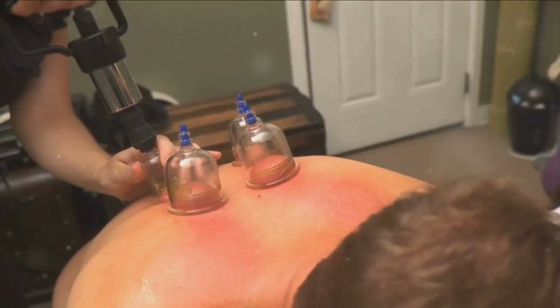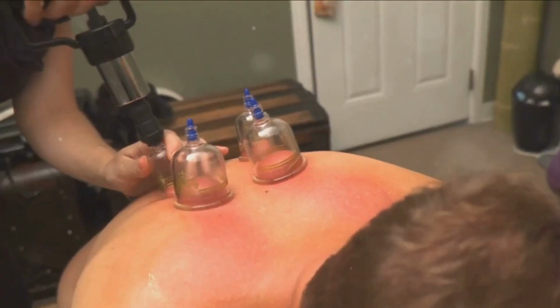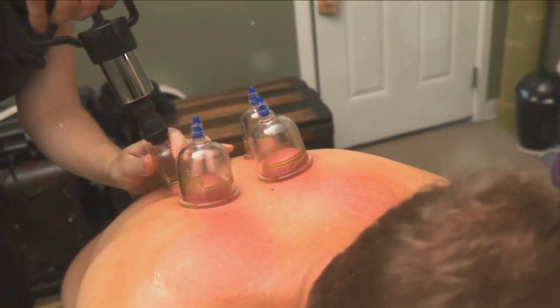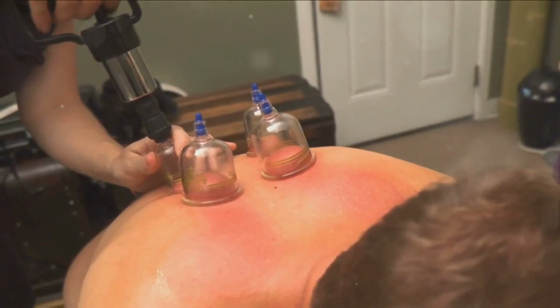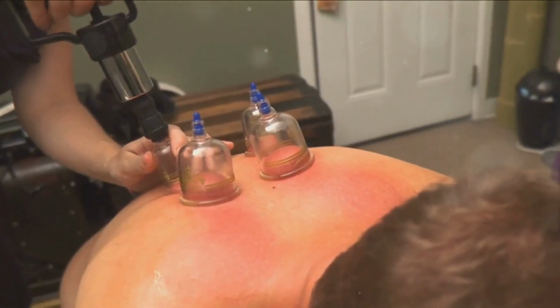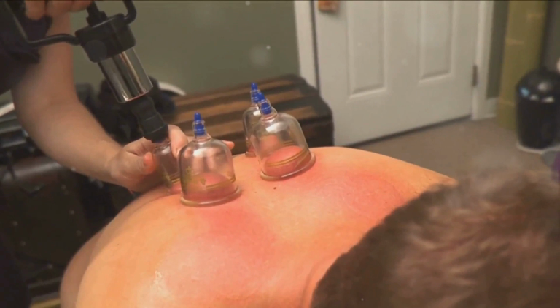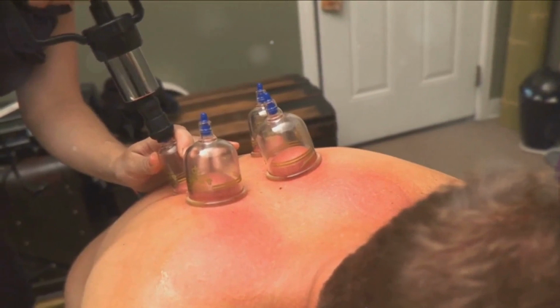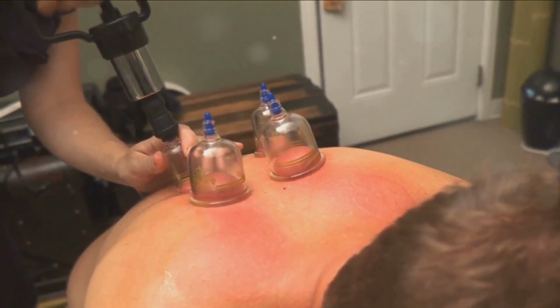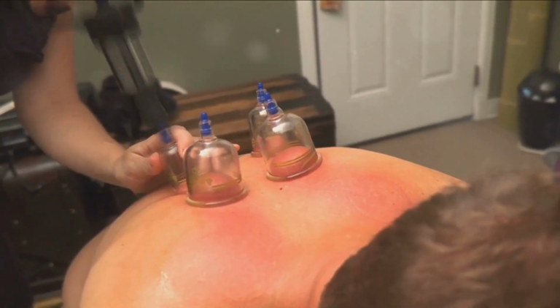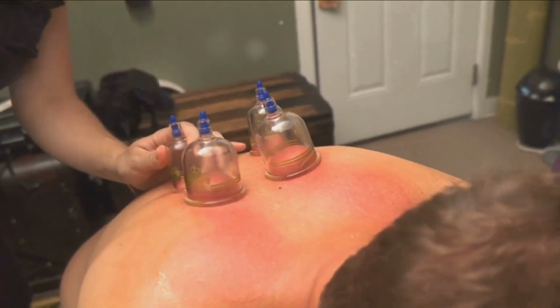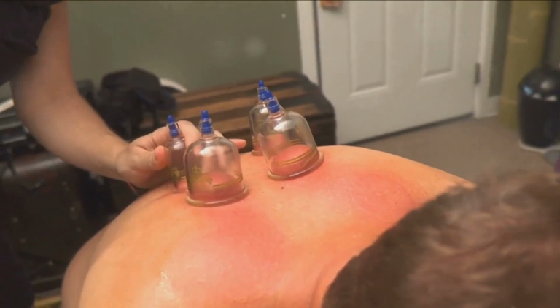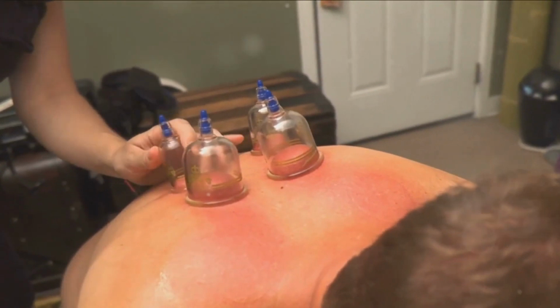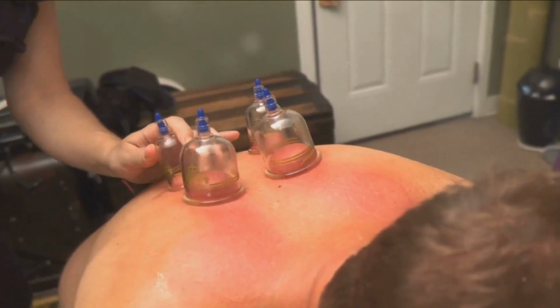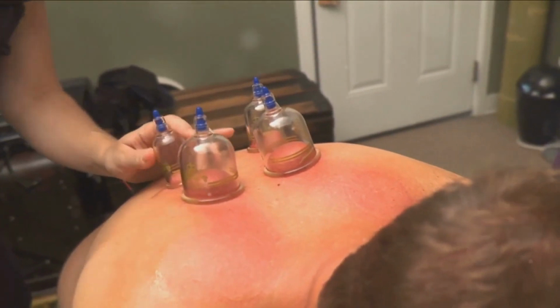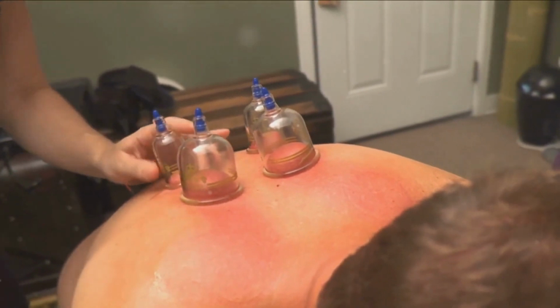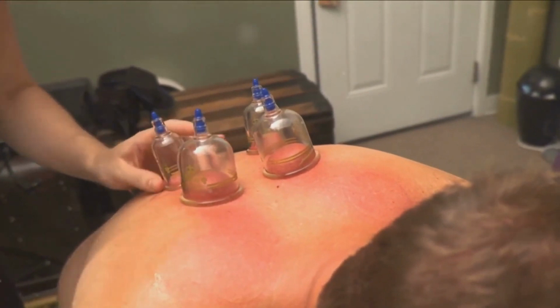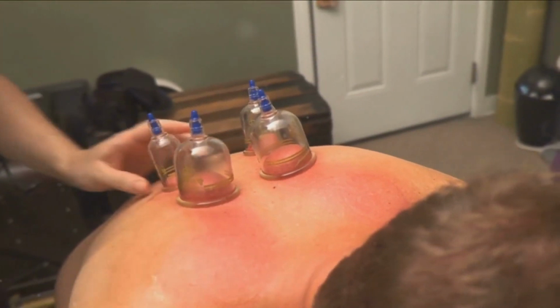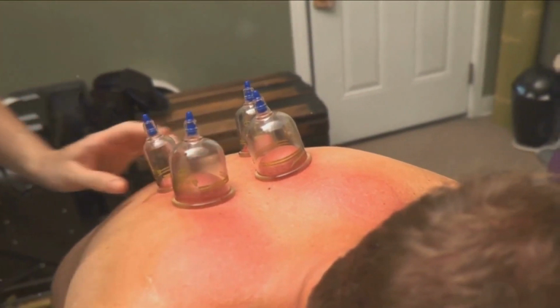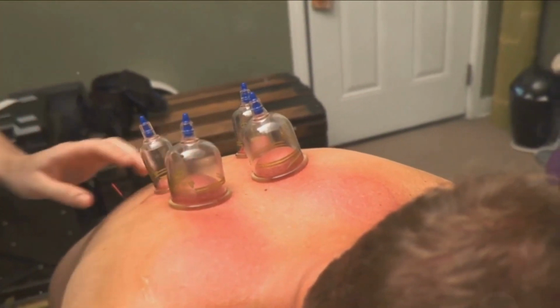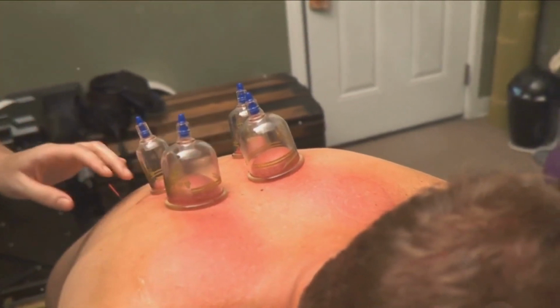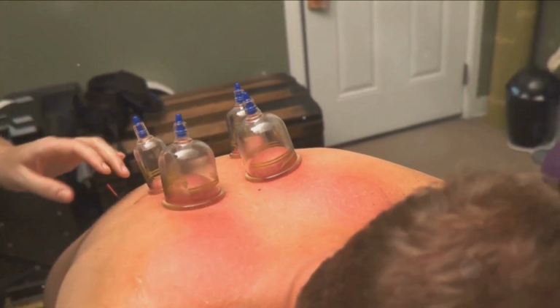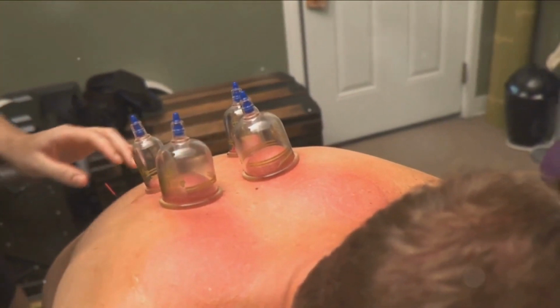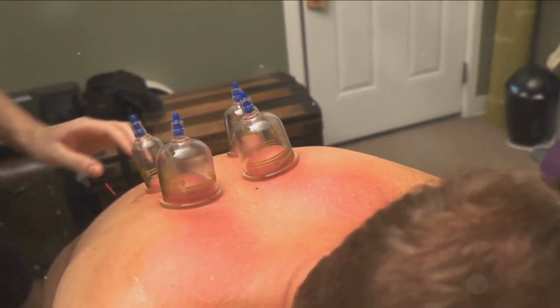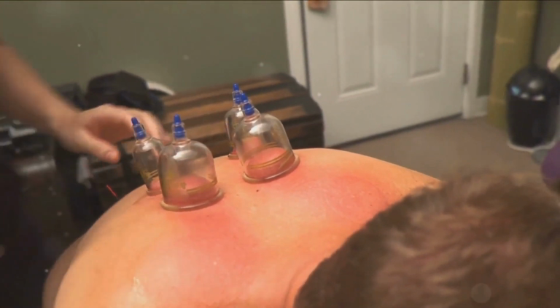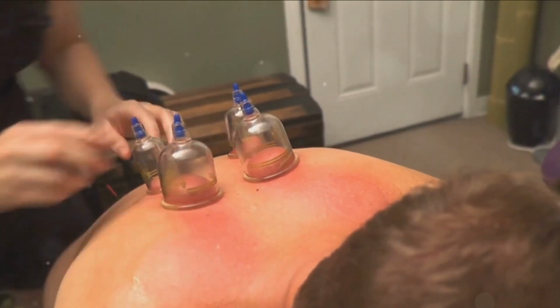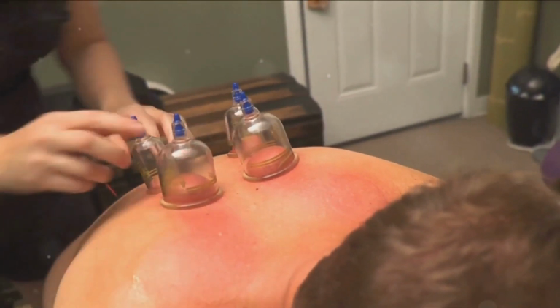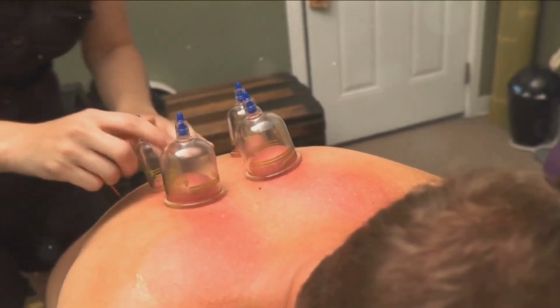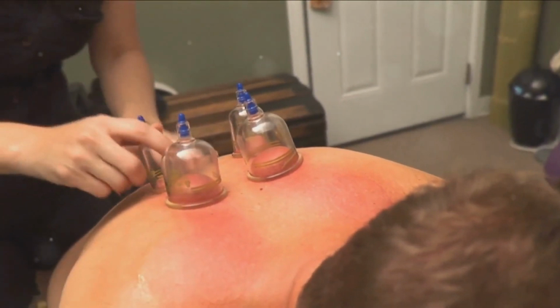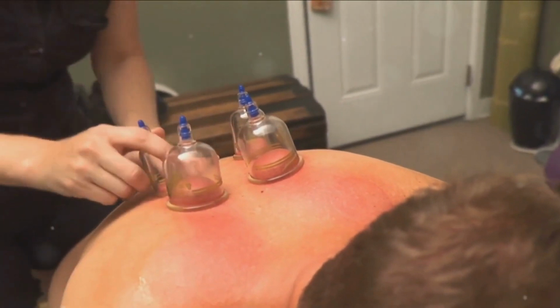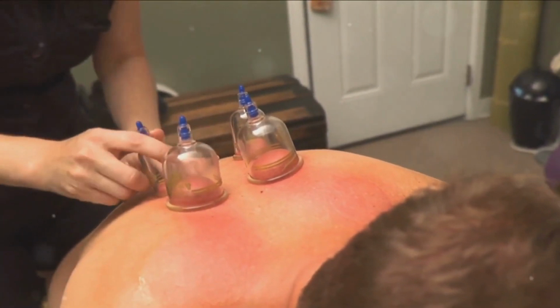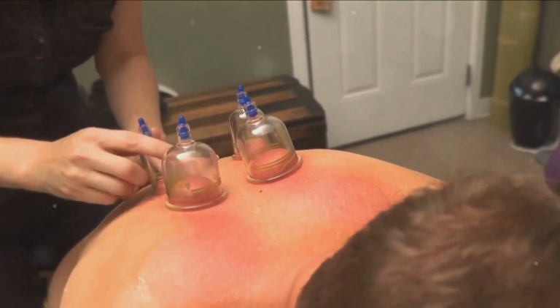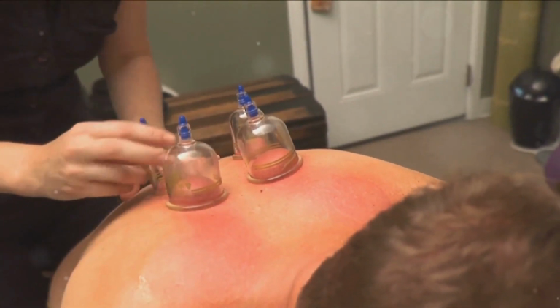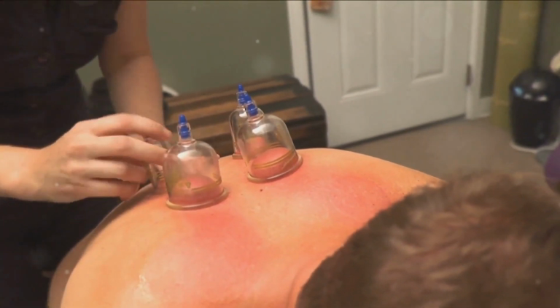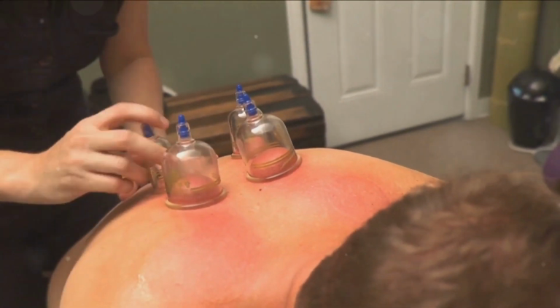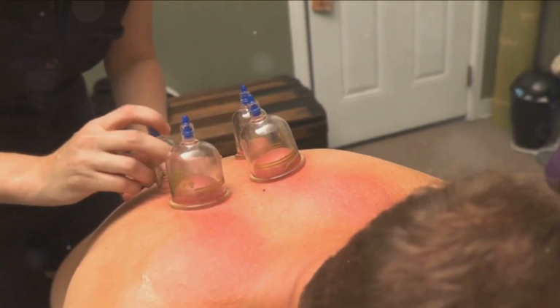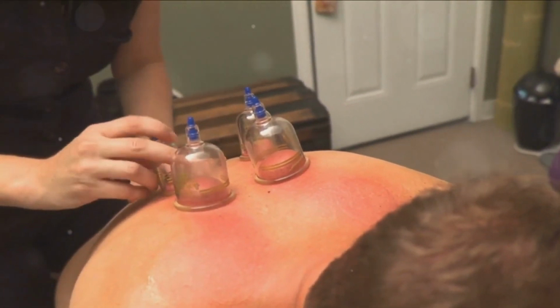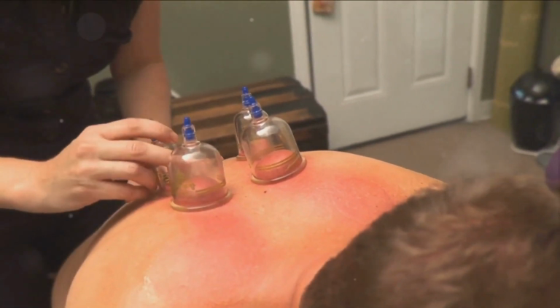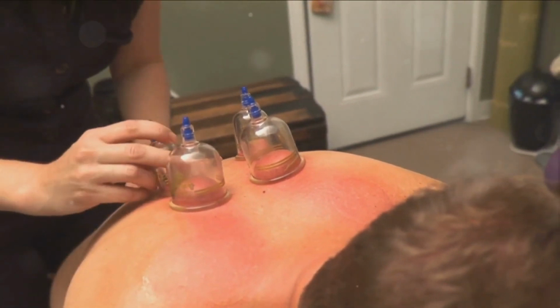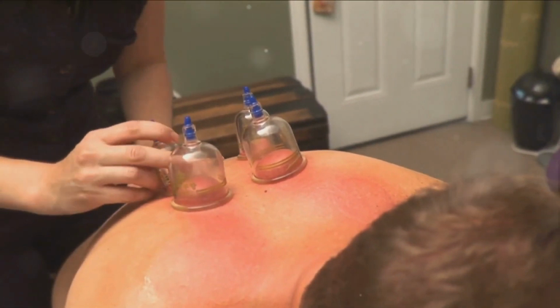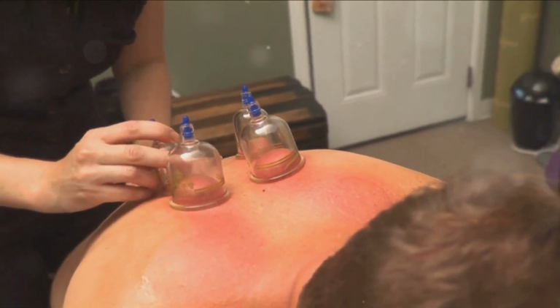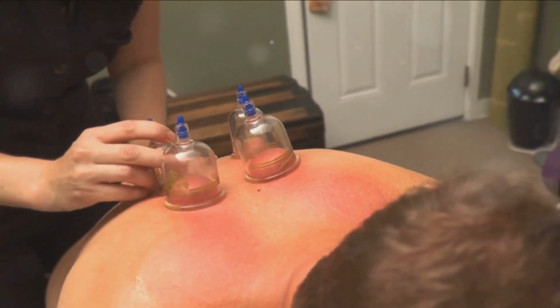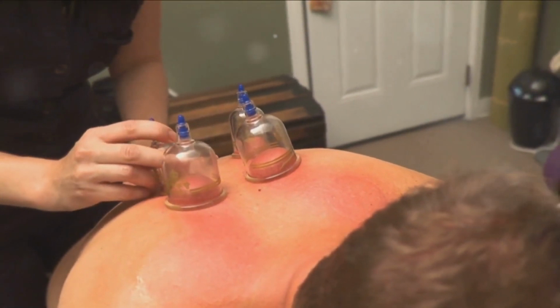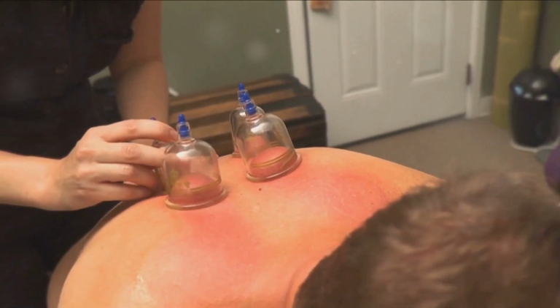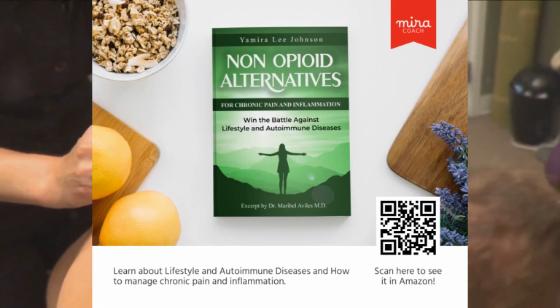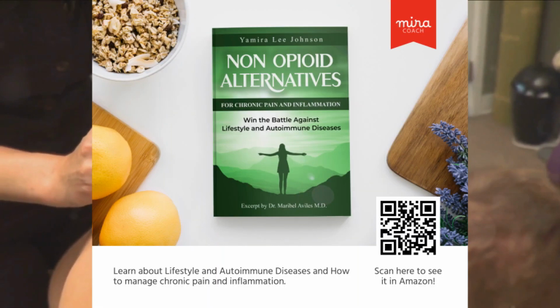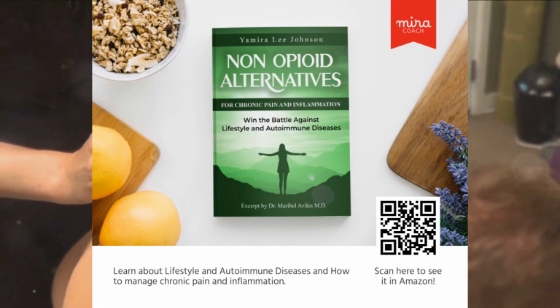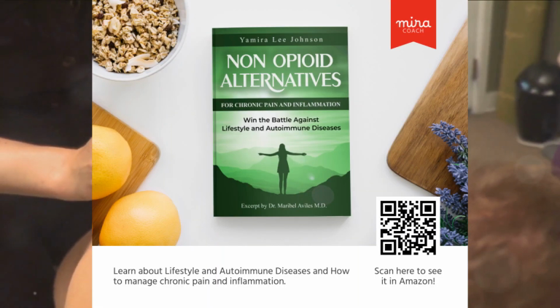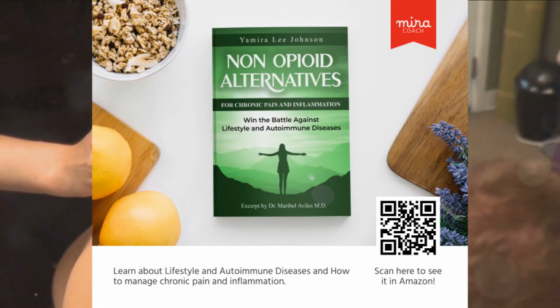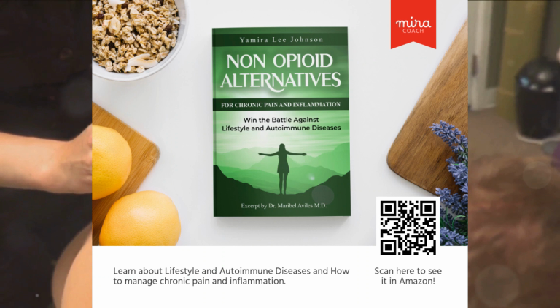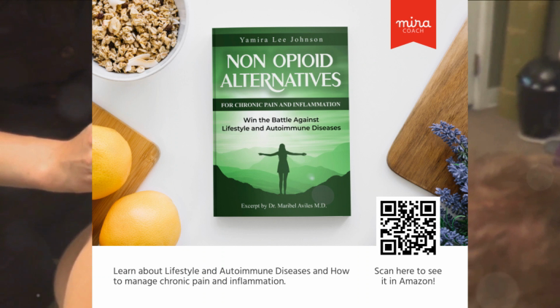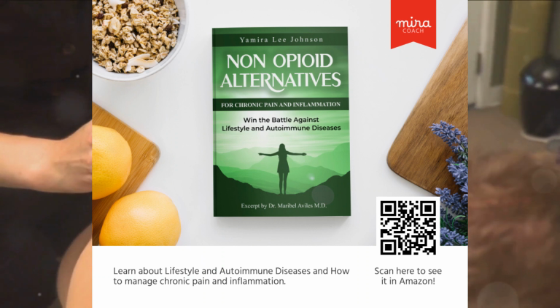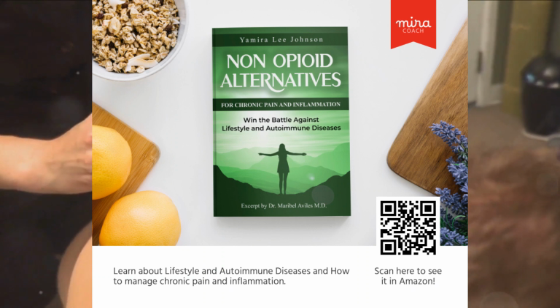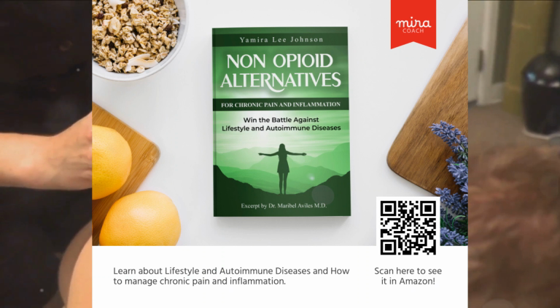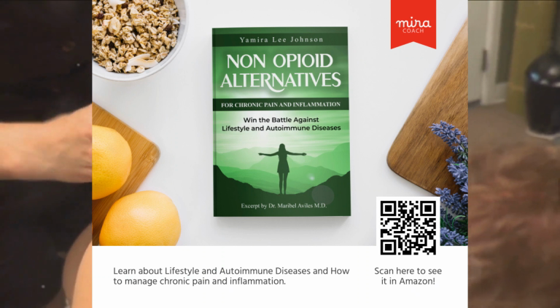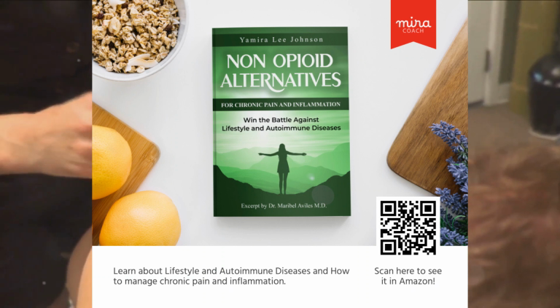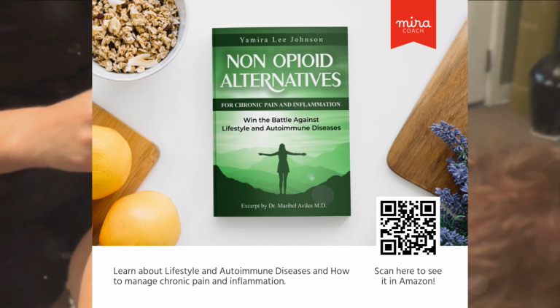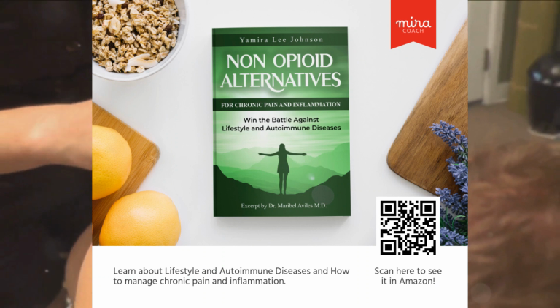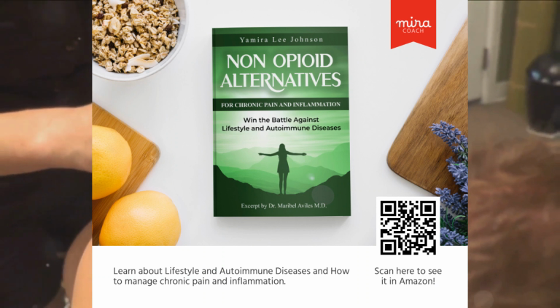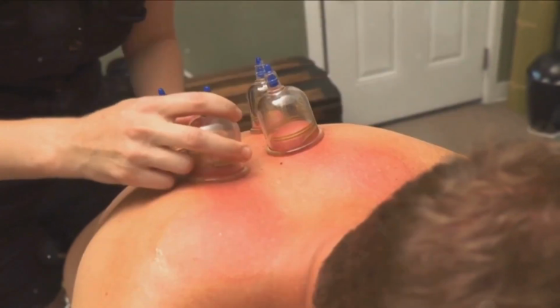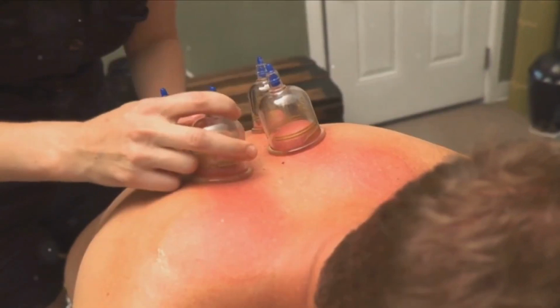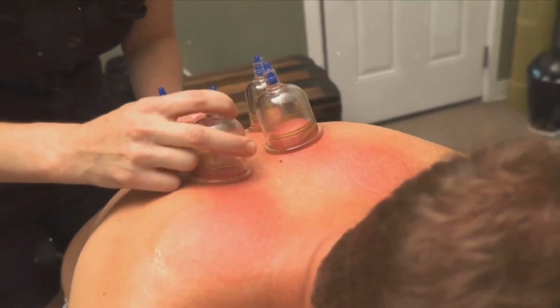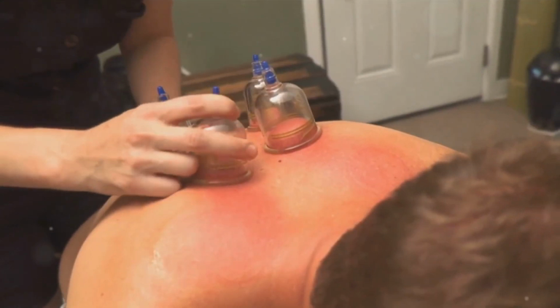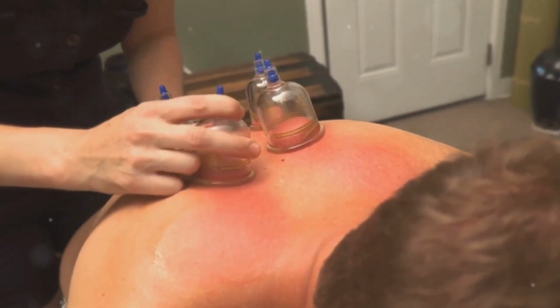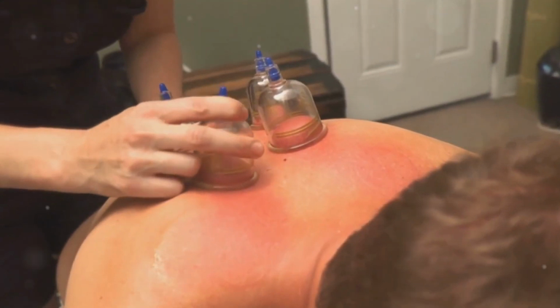And if you're an athlete, you might be interested to know that many use cupping for muscle recovery and performance enhancement.